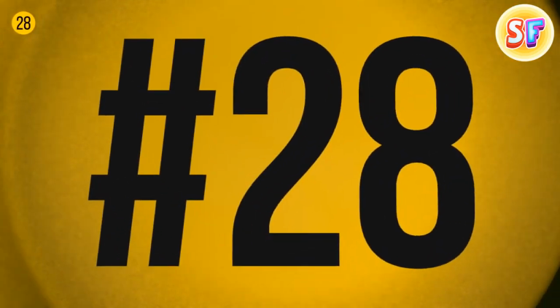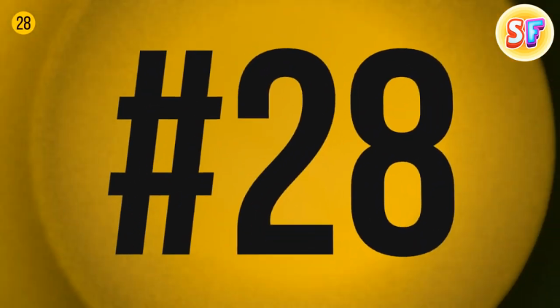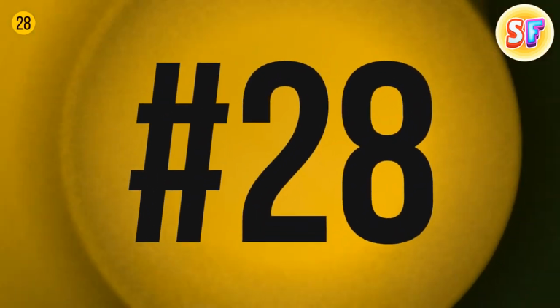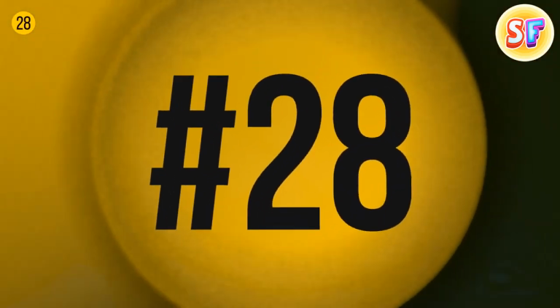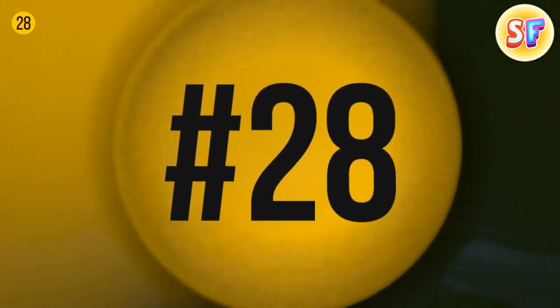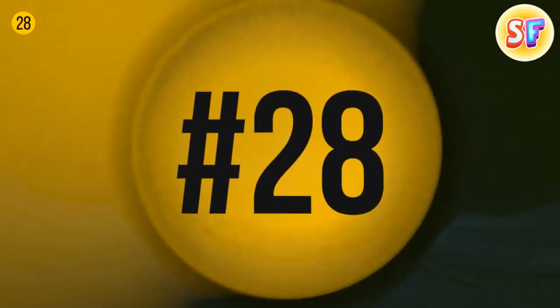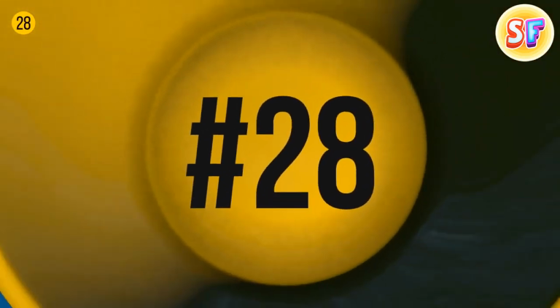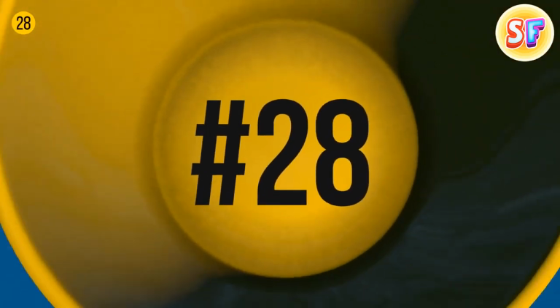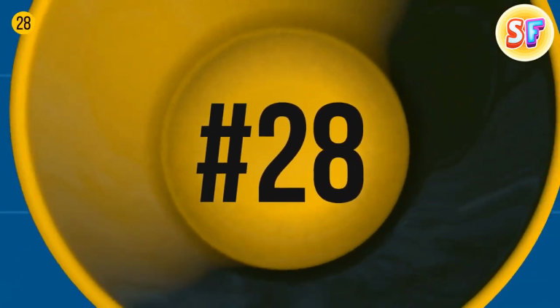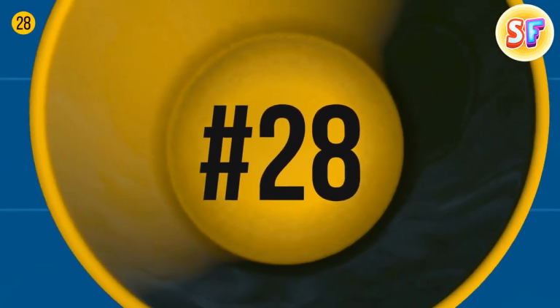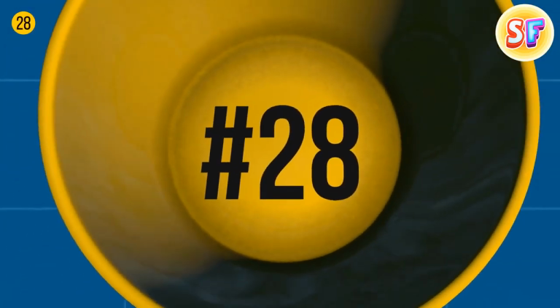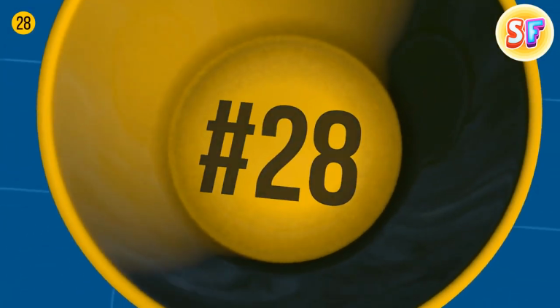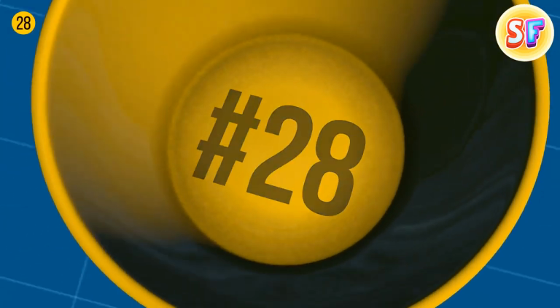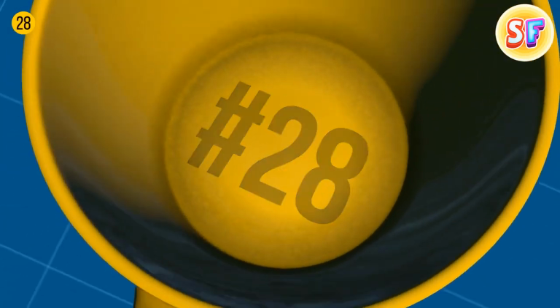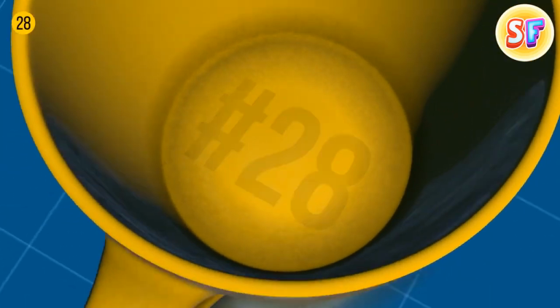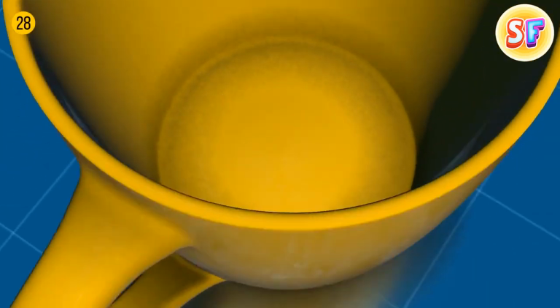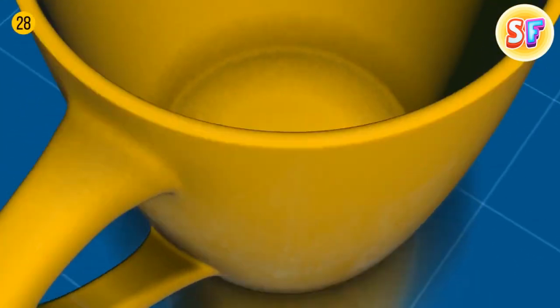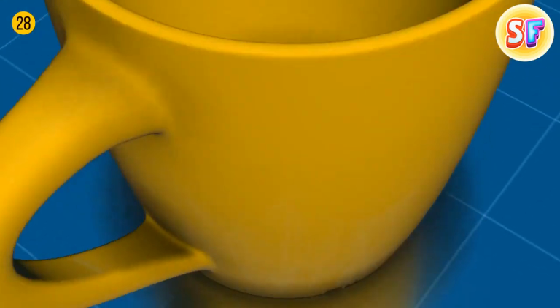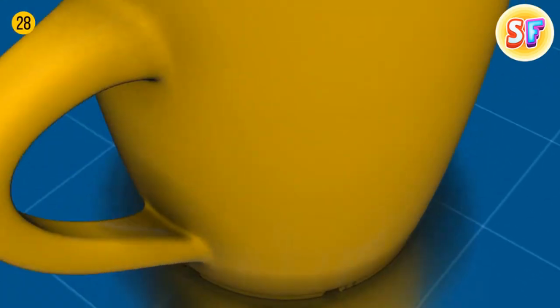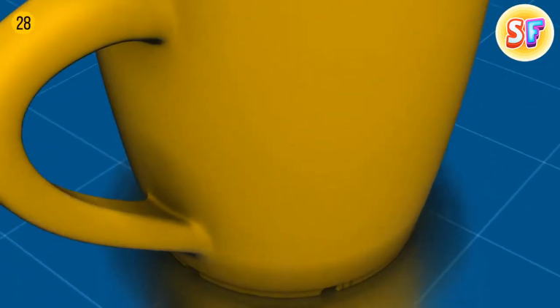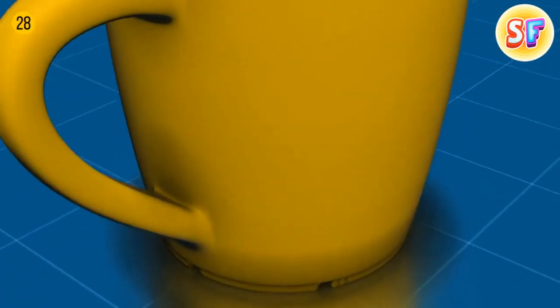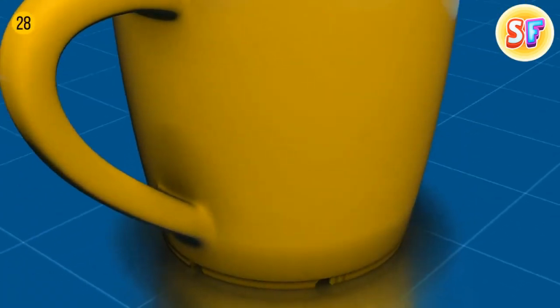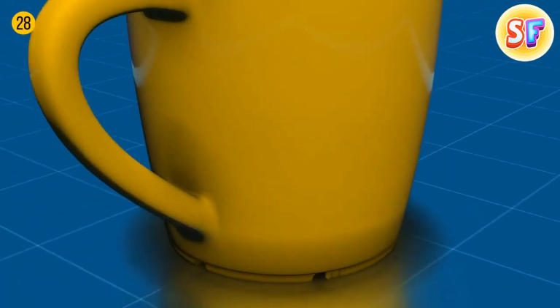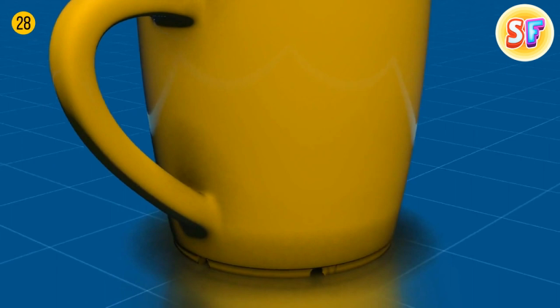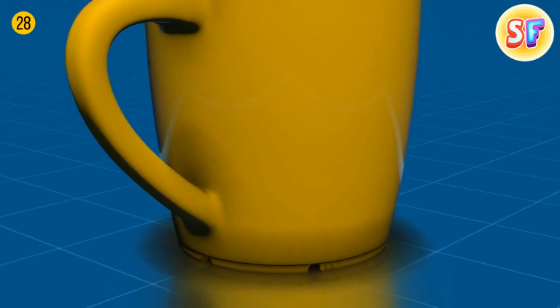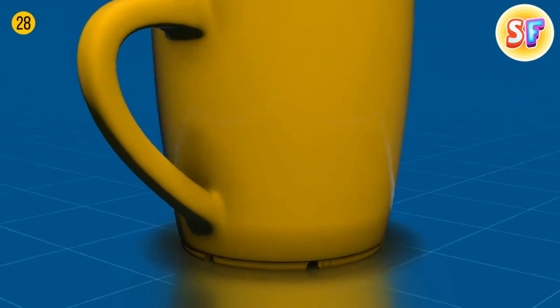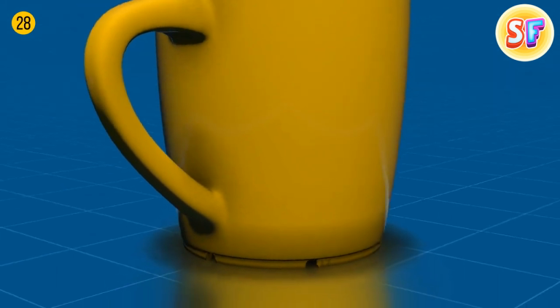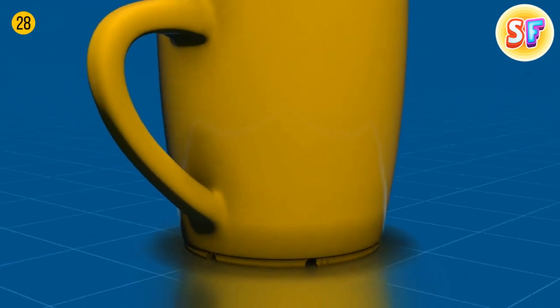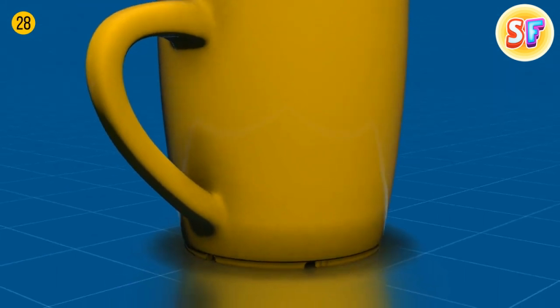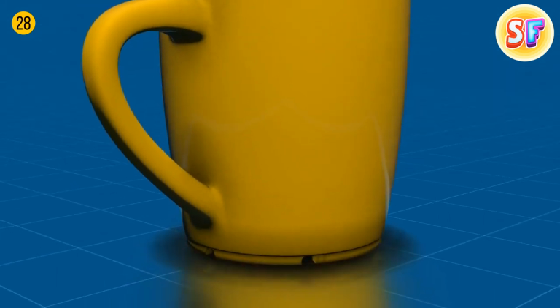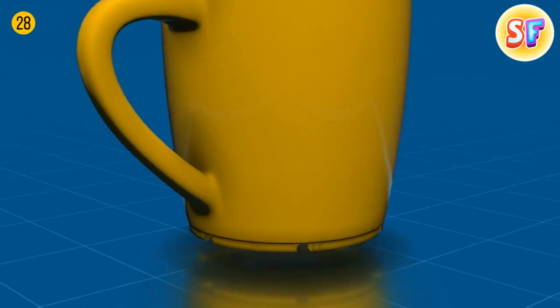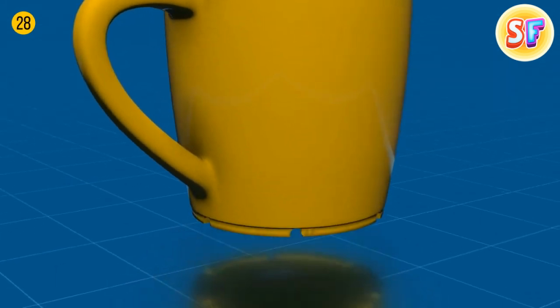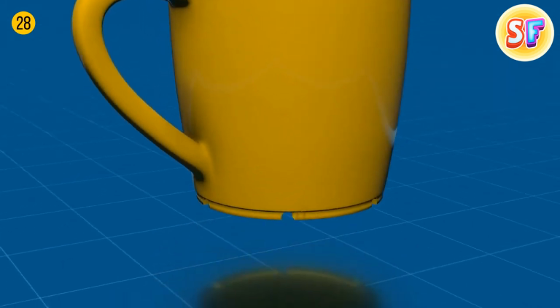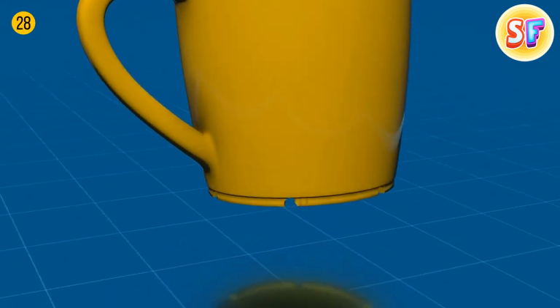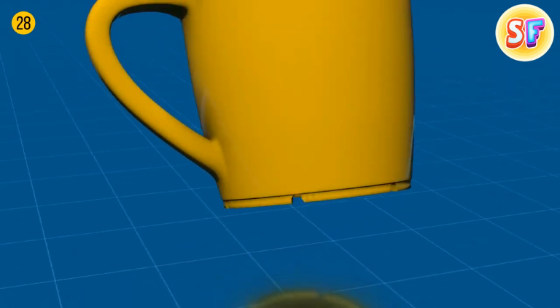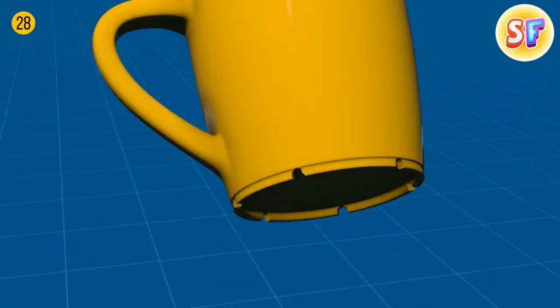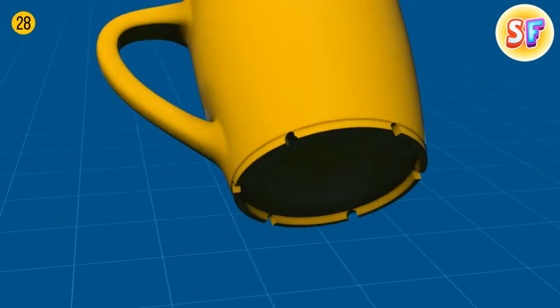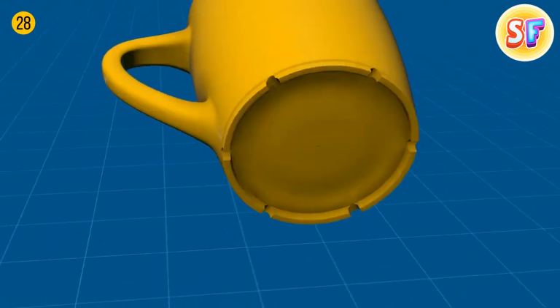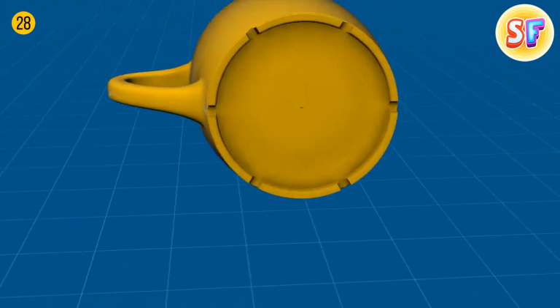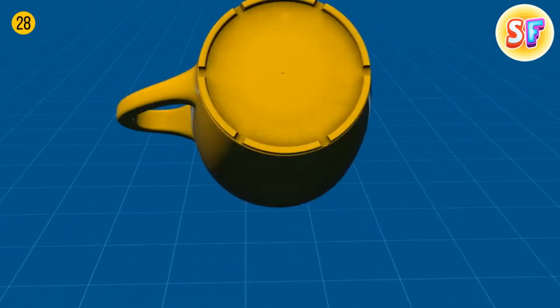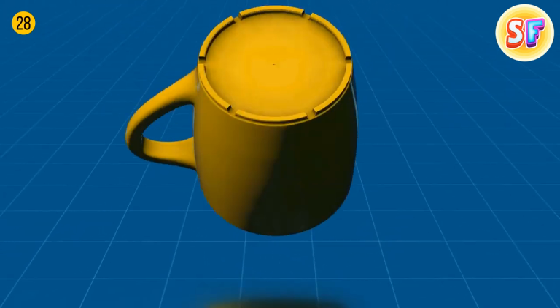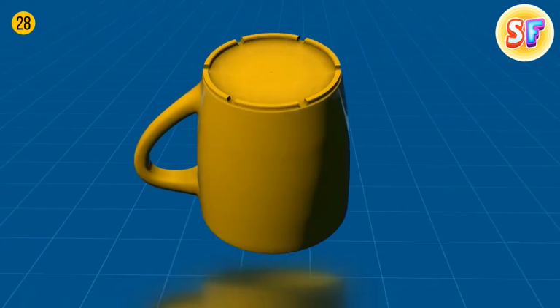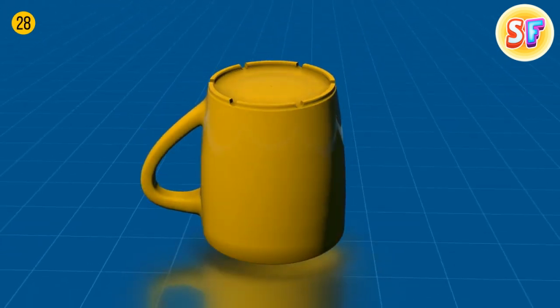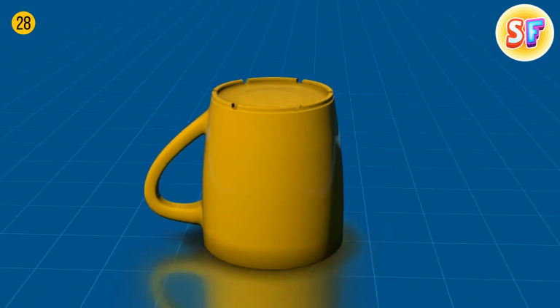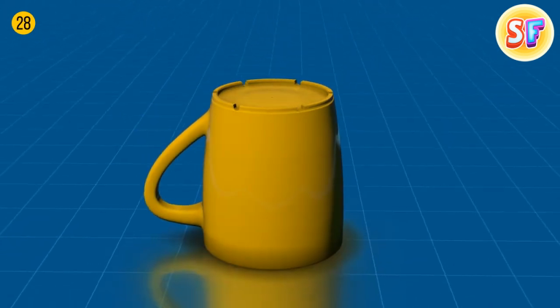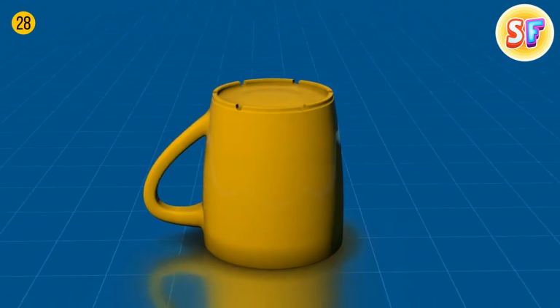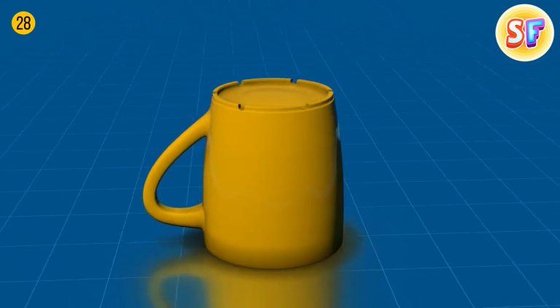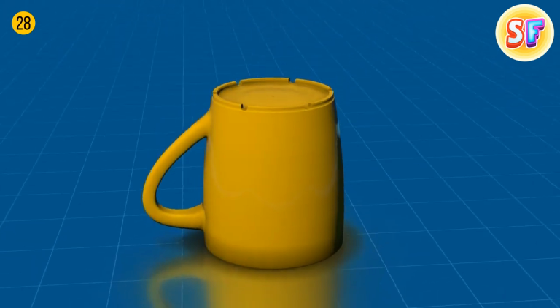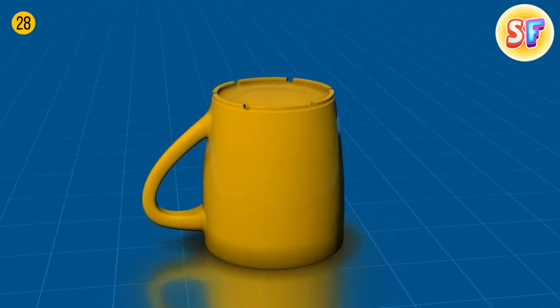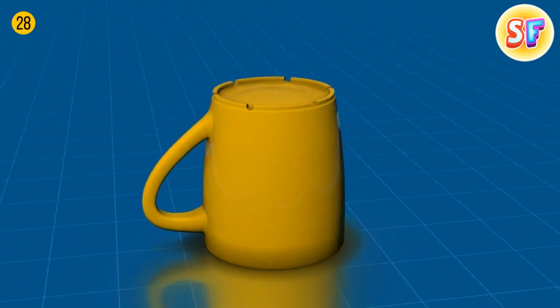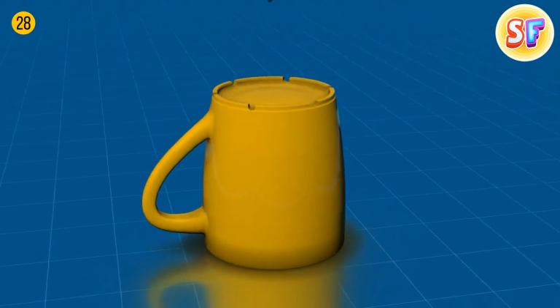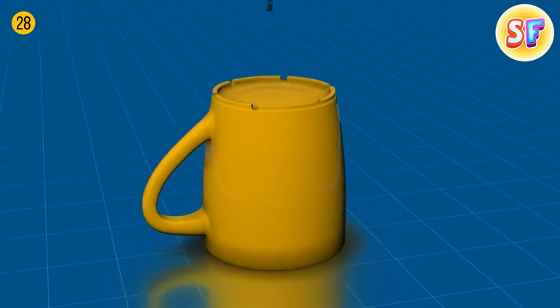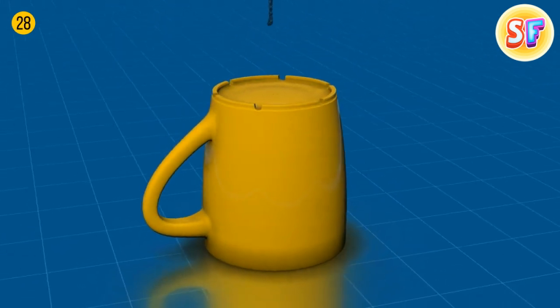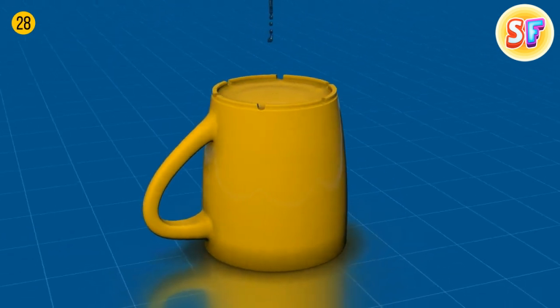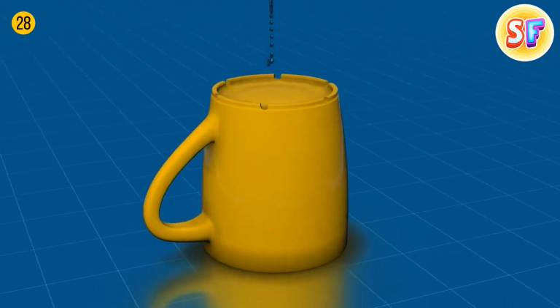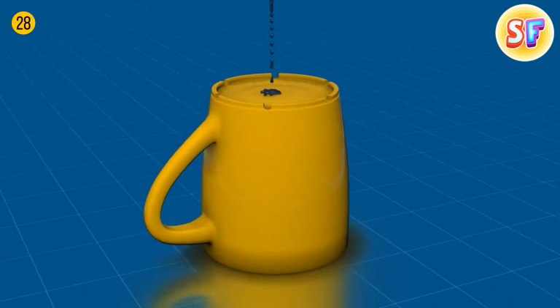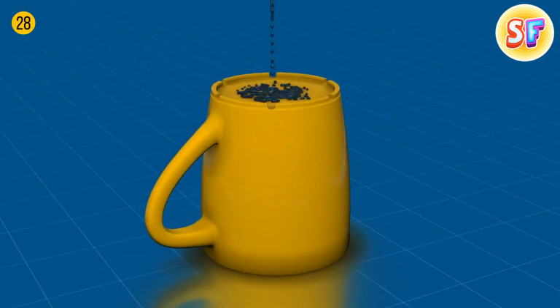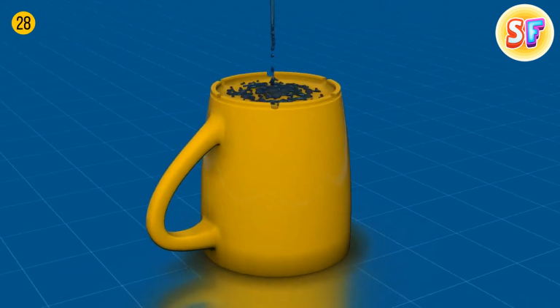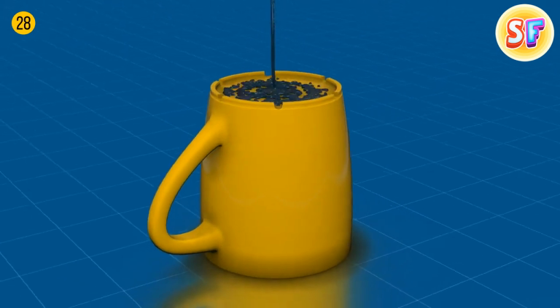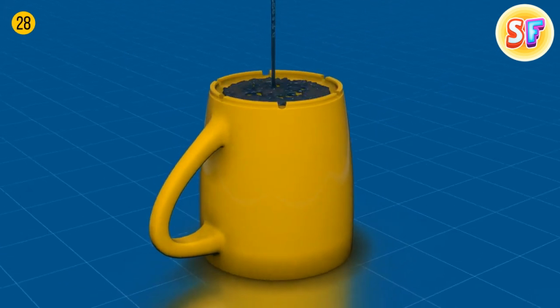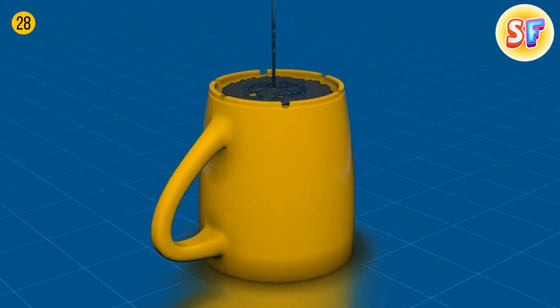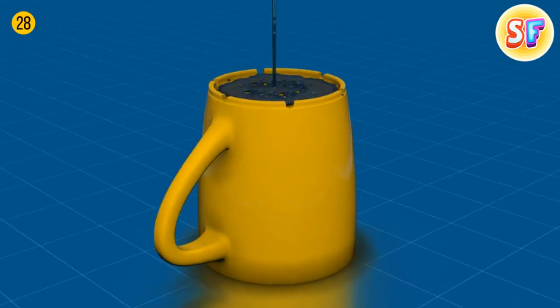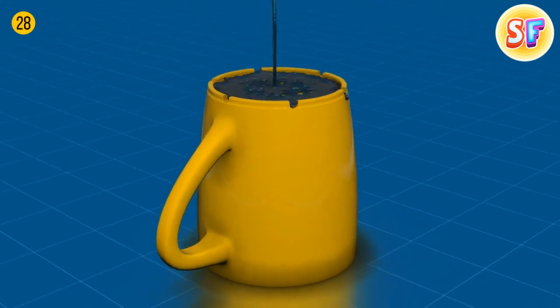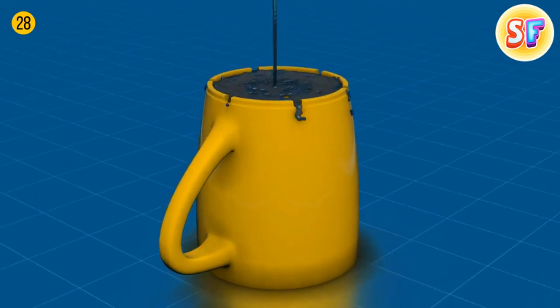Small dimples on the bottom of some cups keep them in place on wet surfaces and don't let excess water accumulate while in a dishwasher.